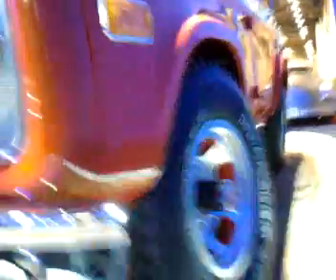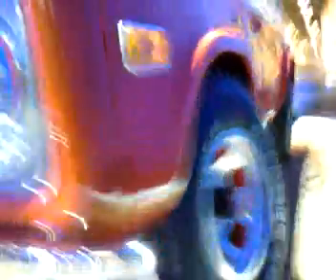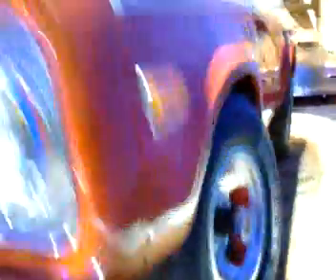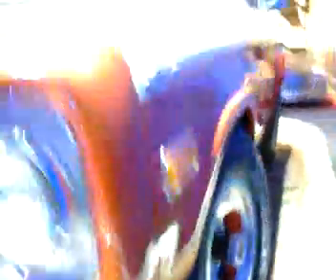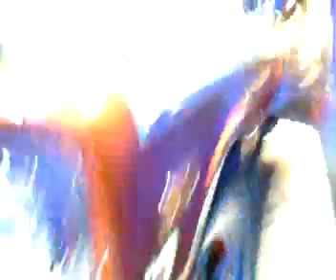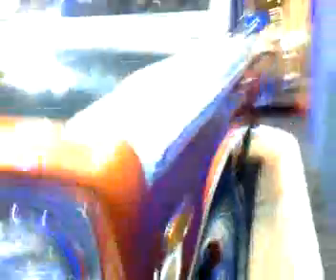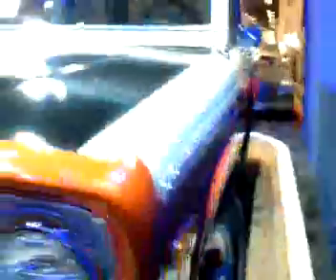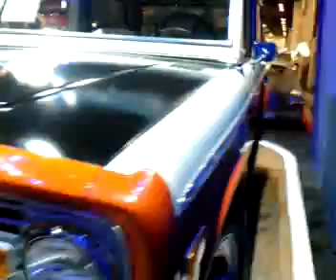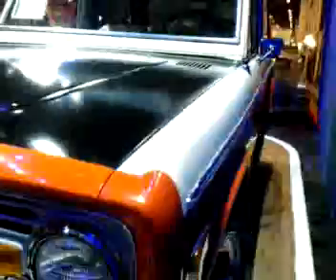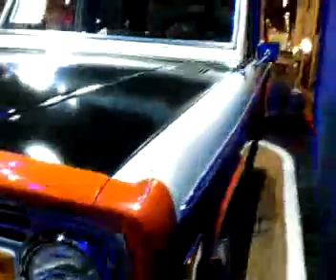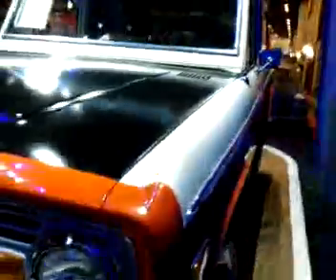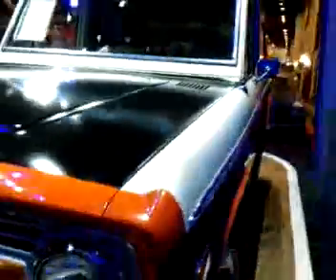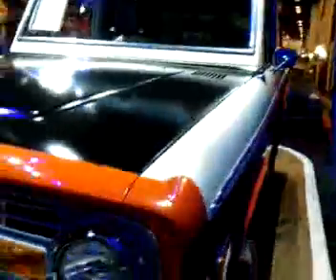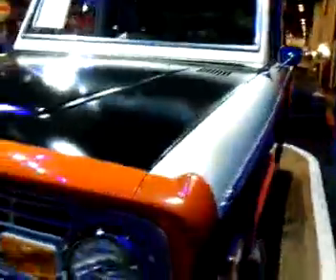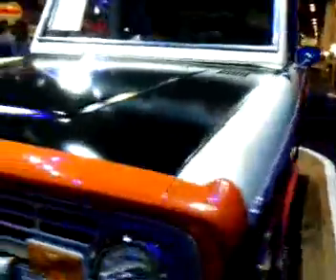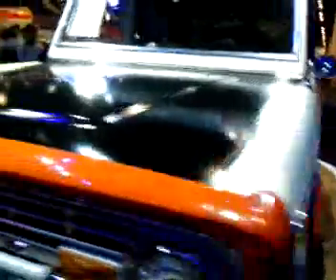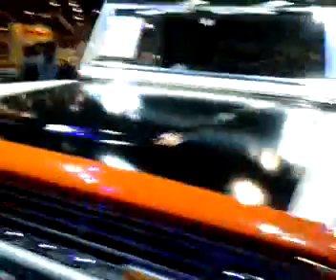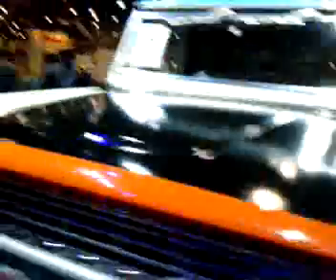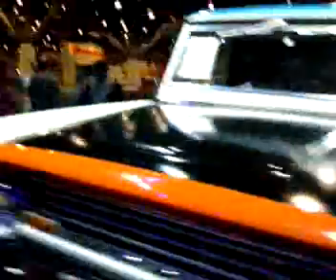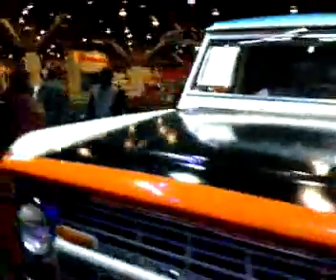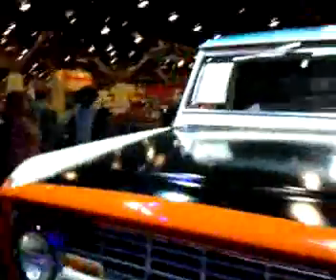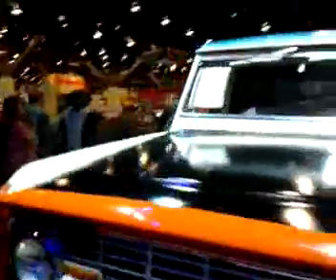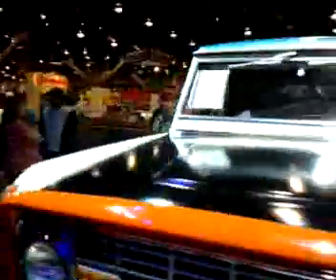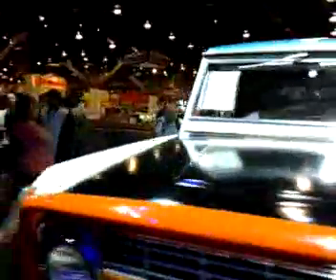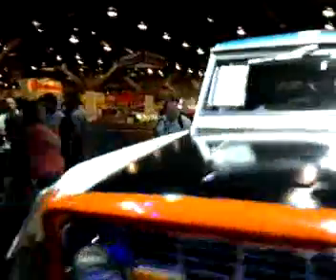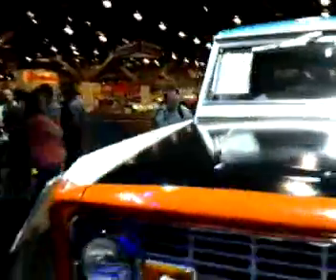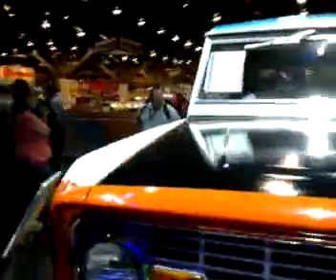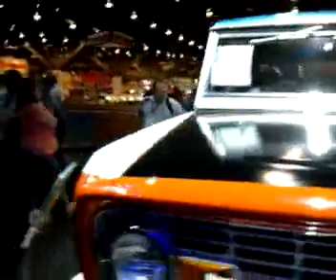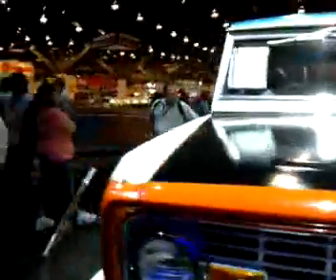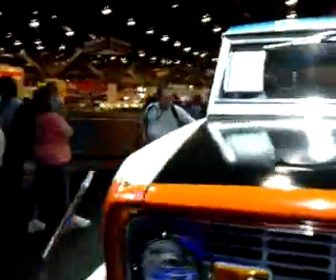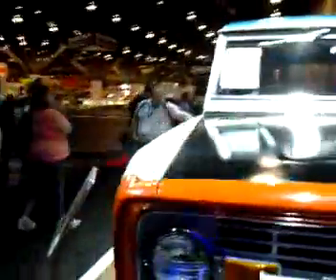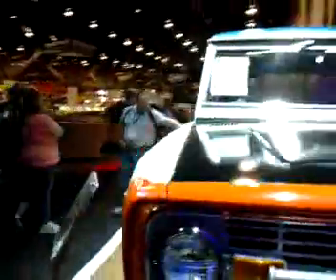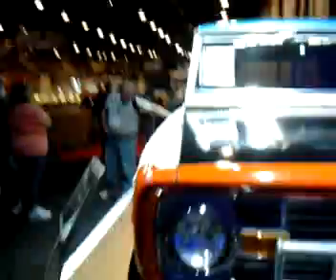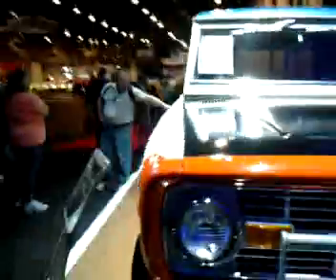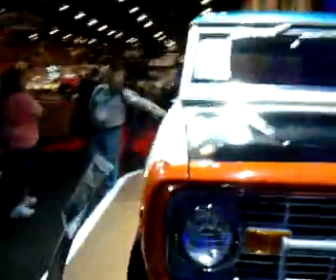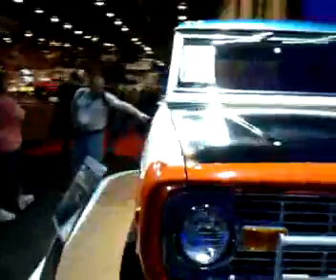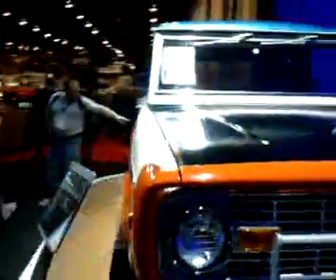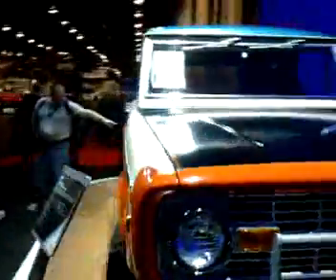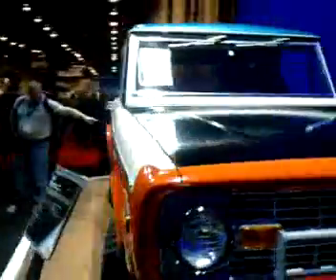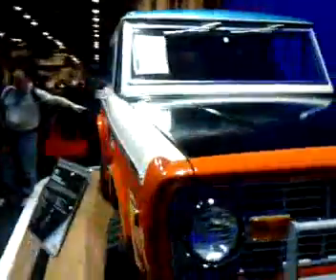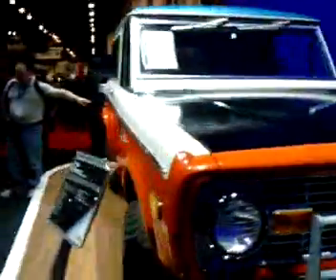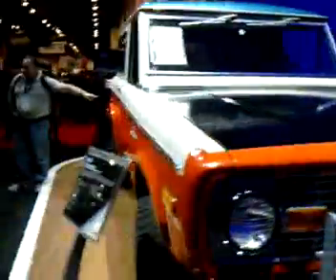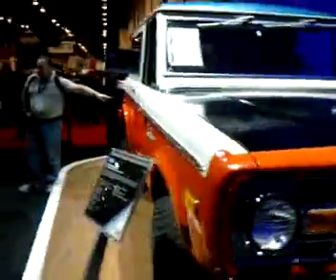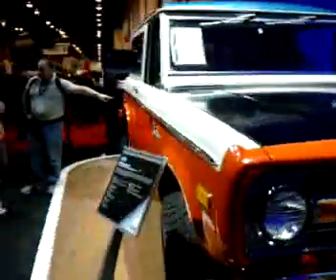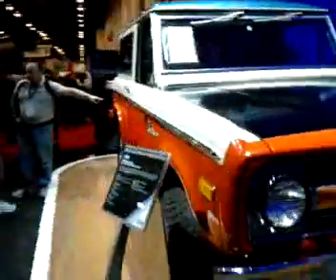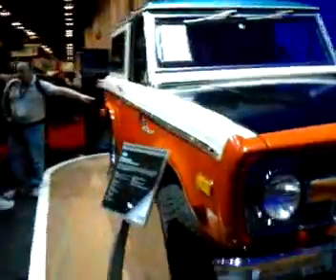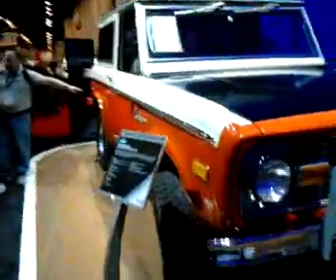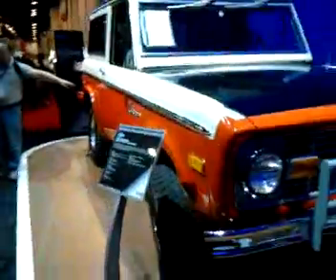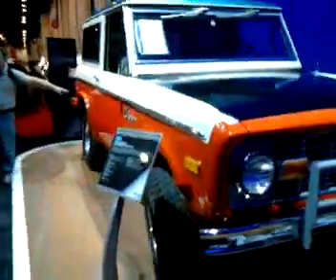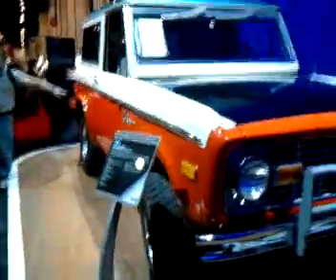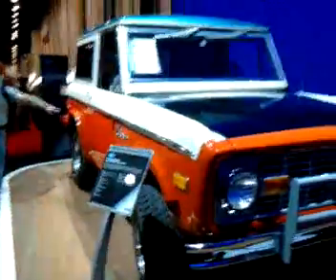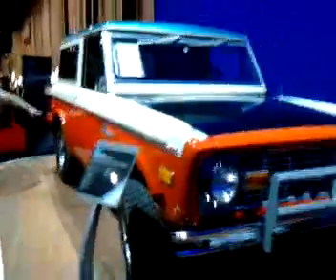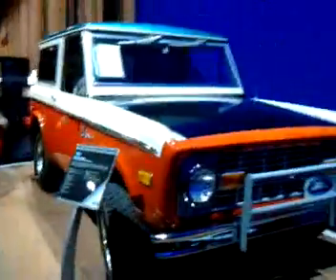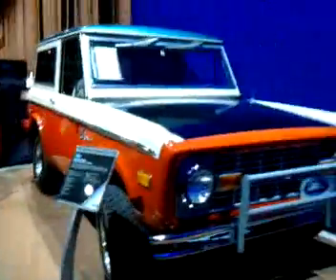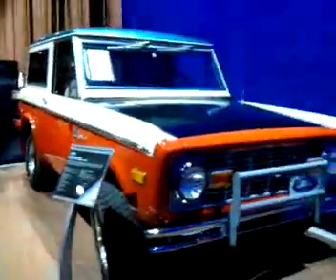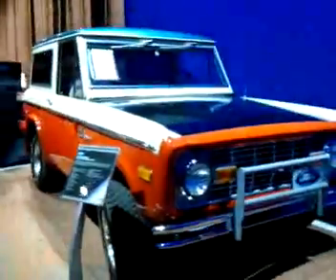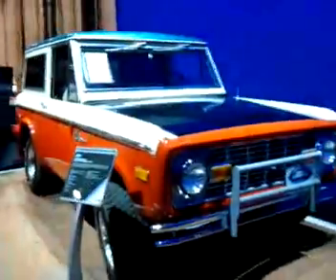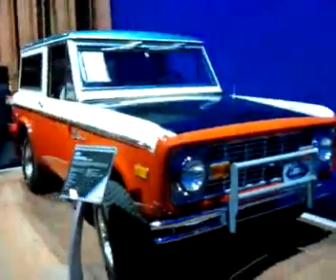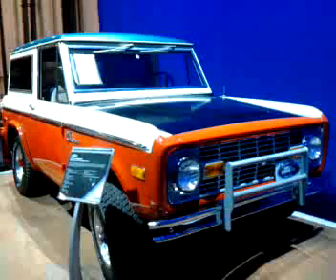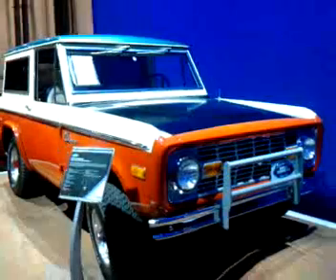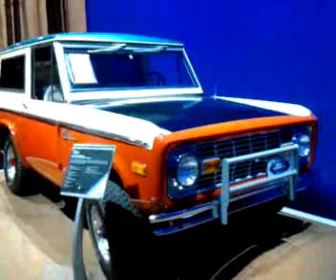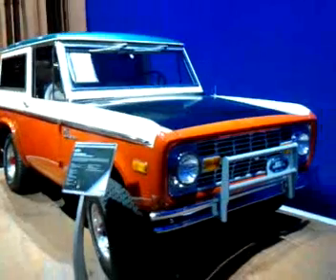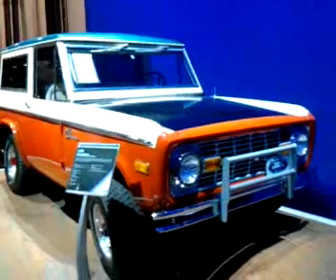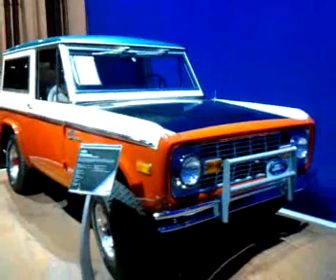Man, that looks good. '73, 651 produced — you won't see very many of these.